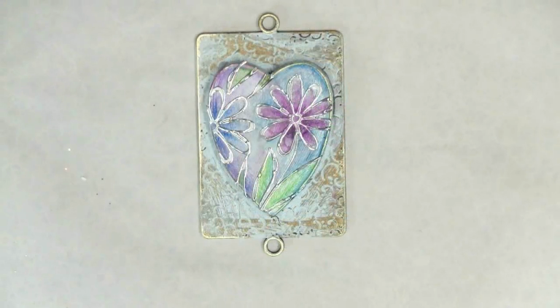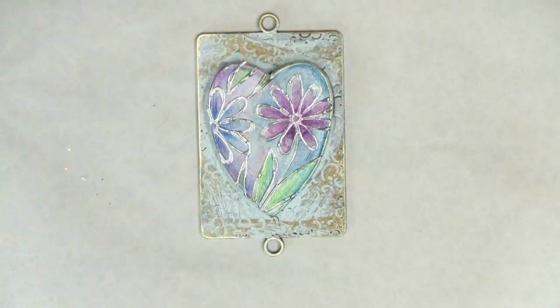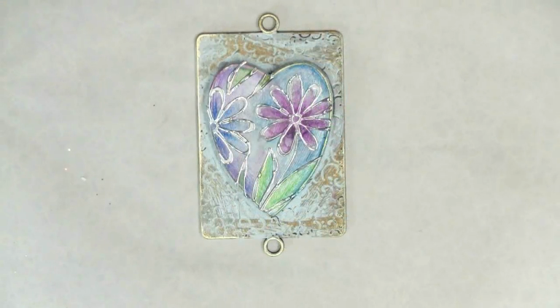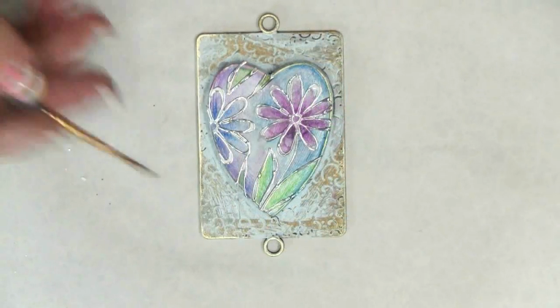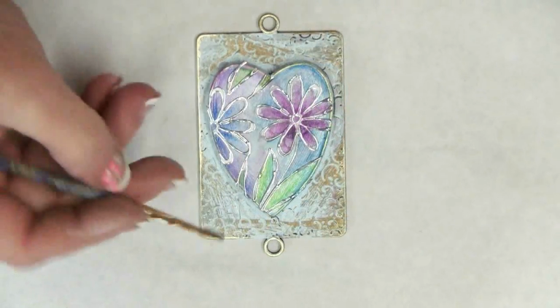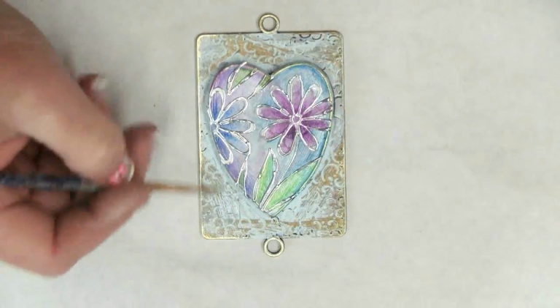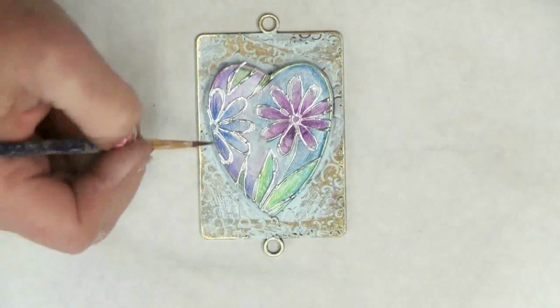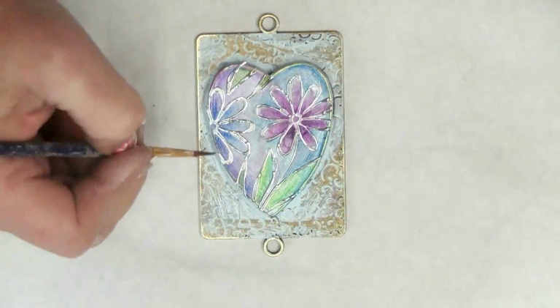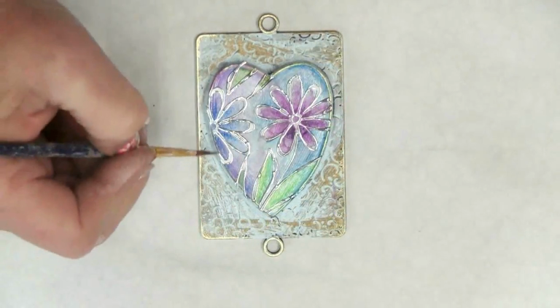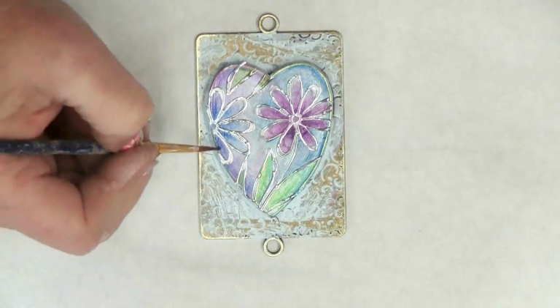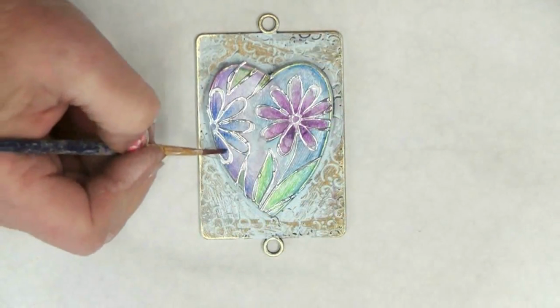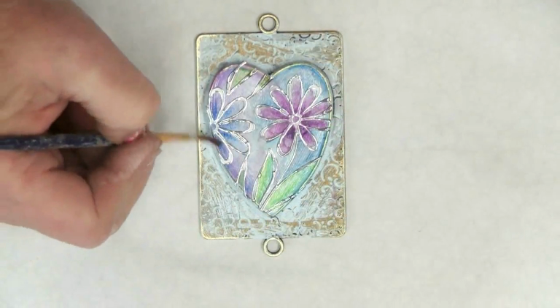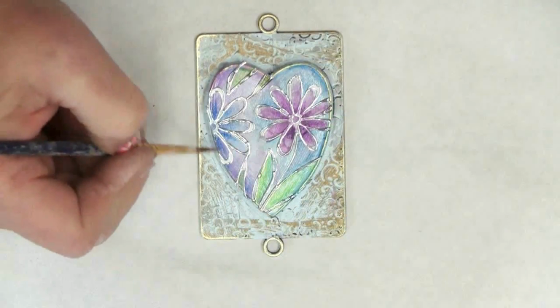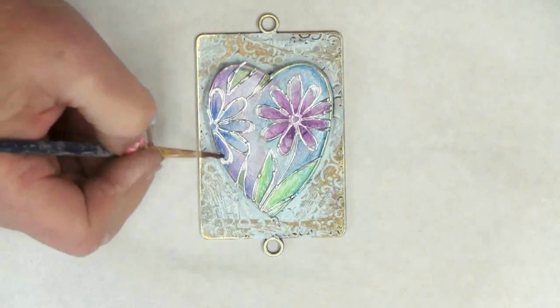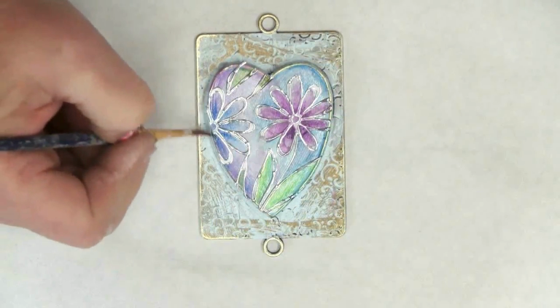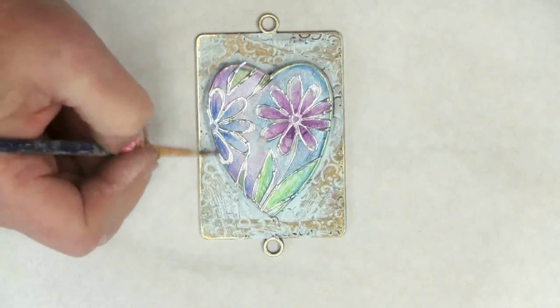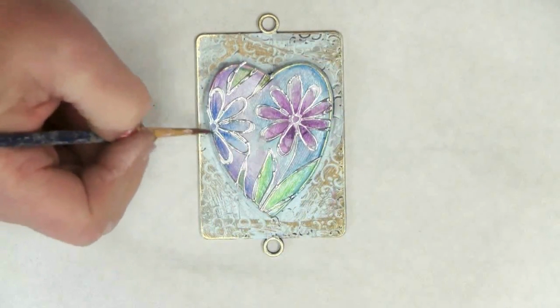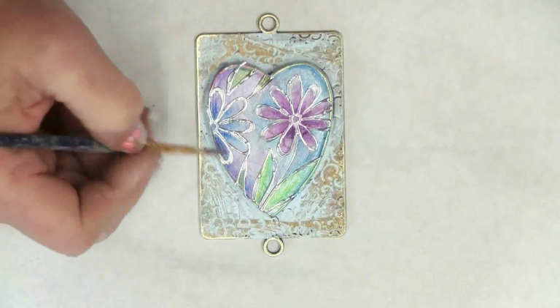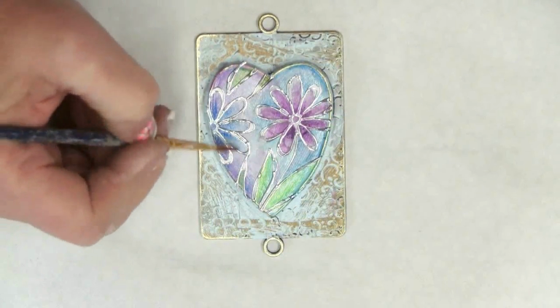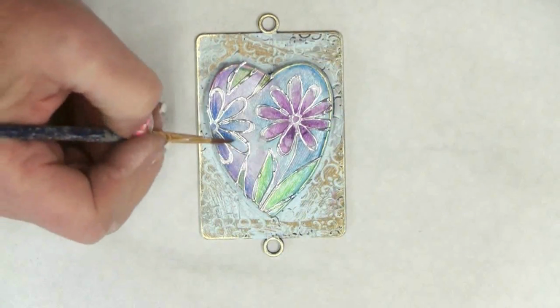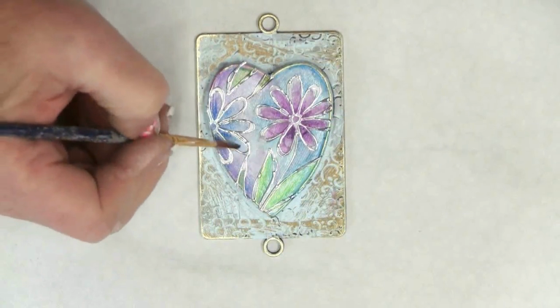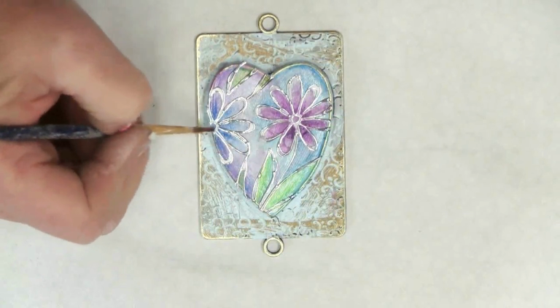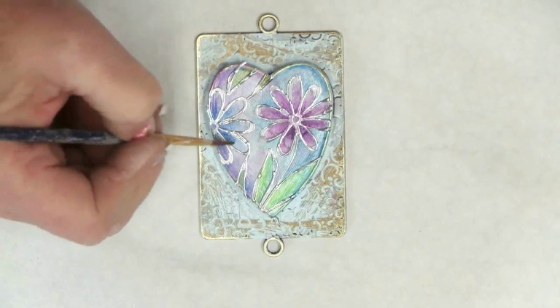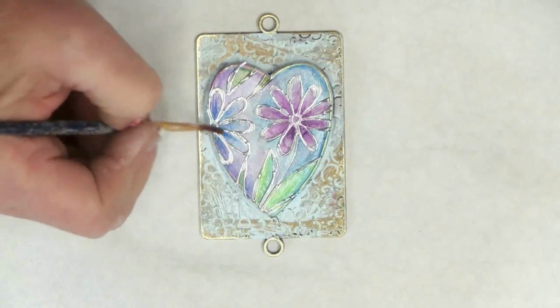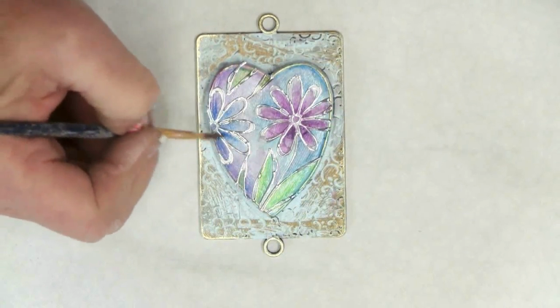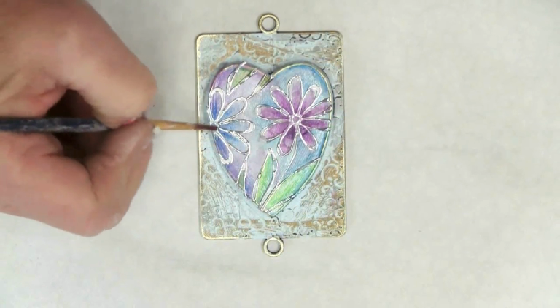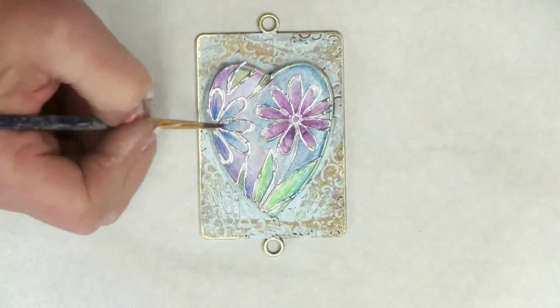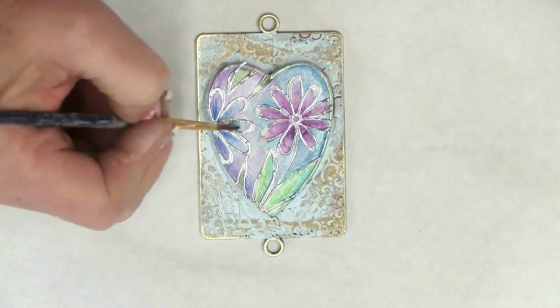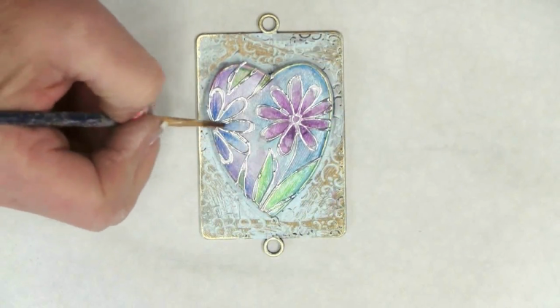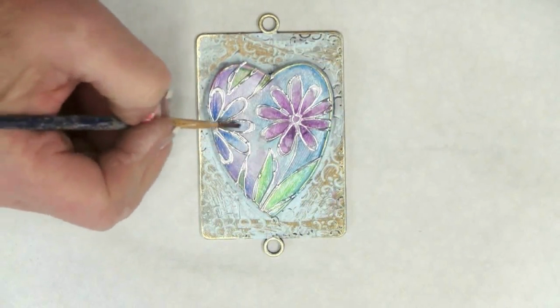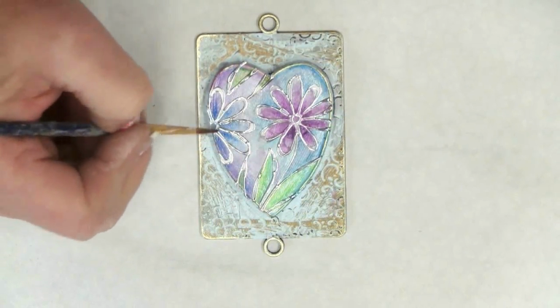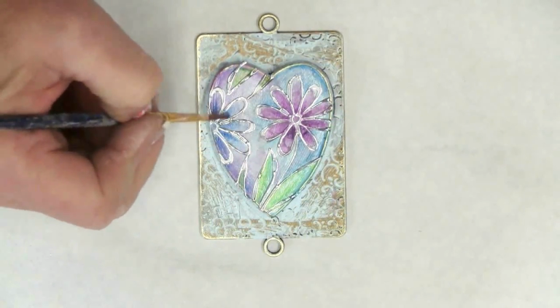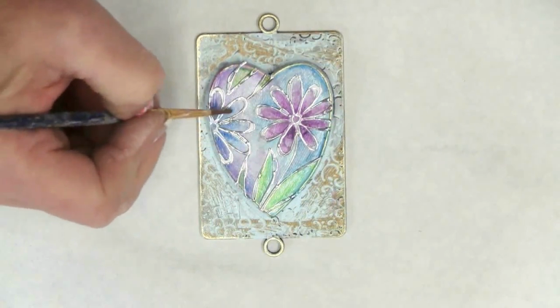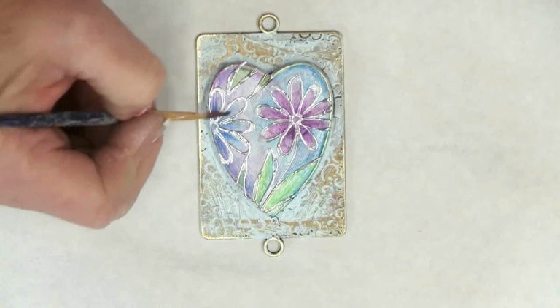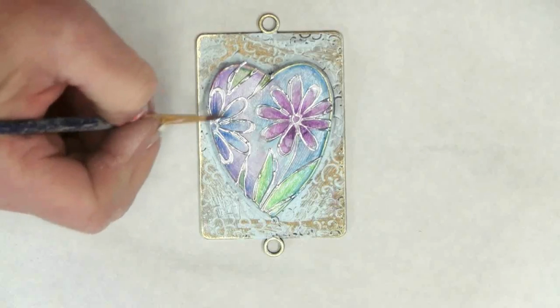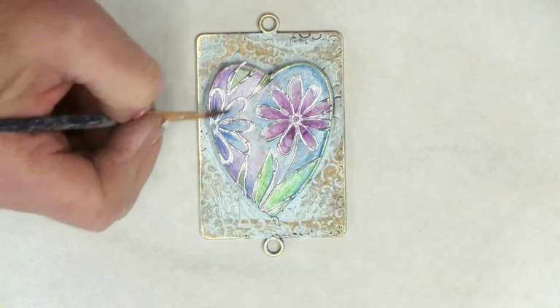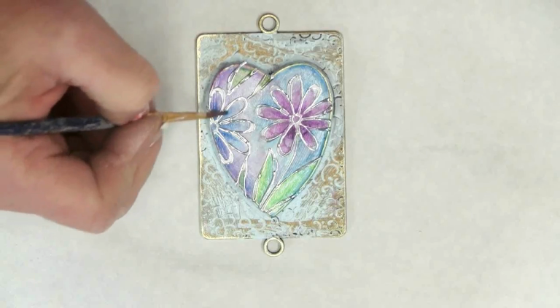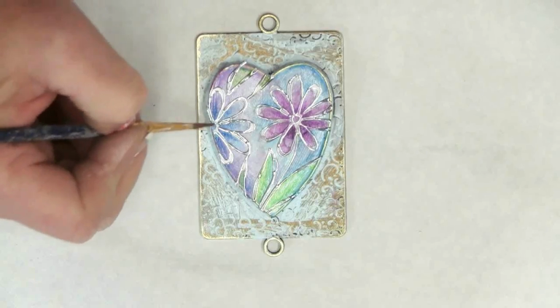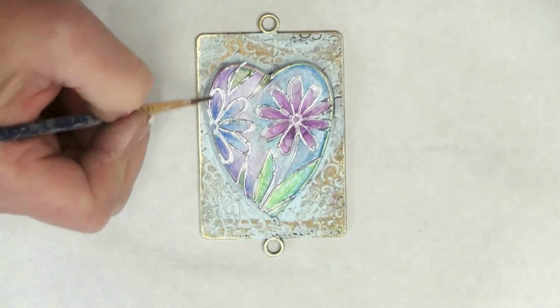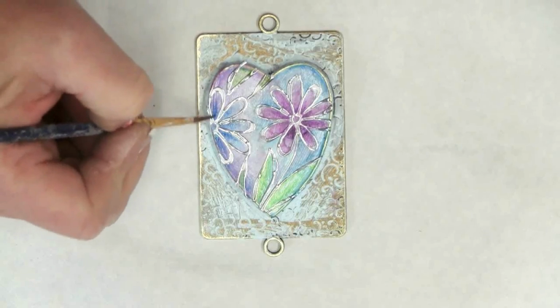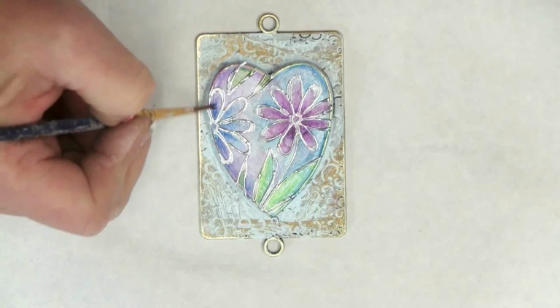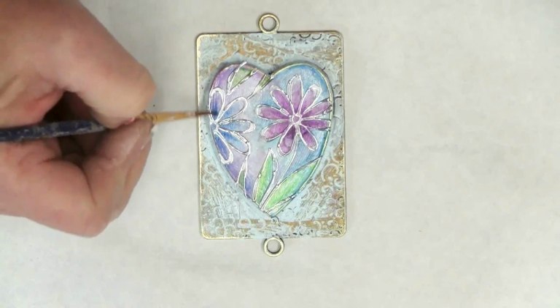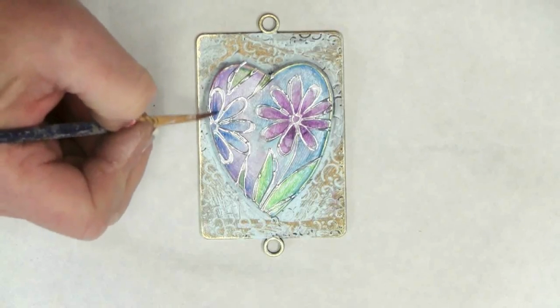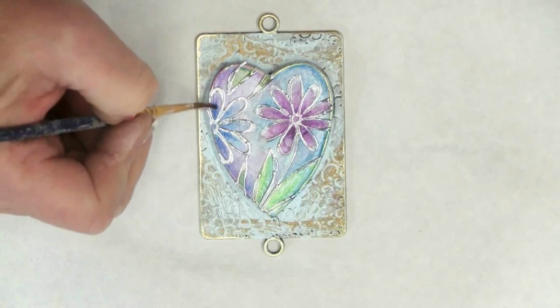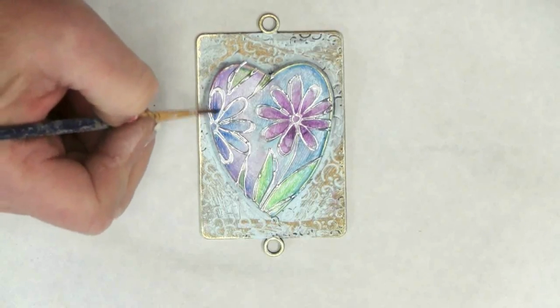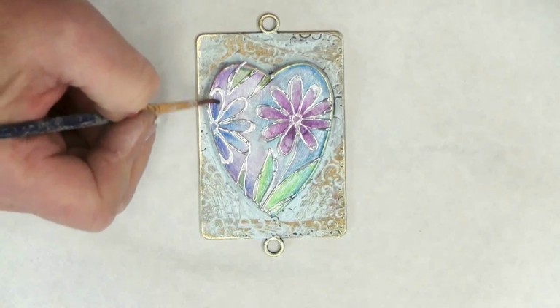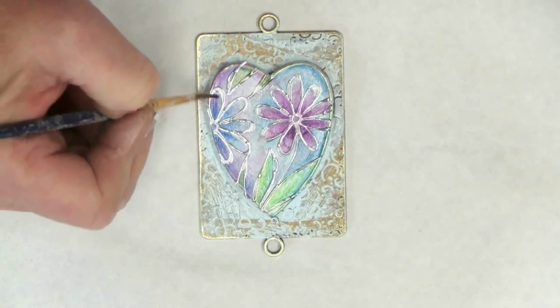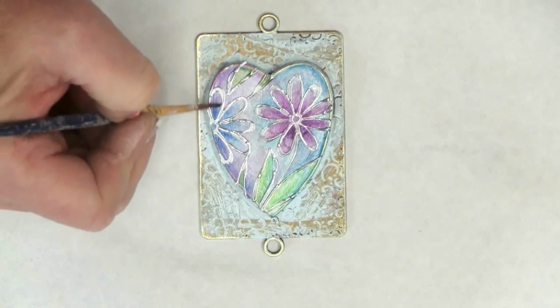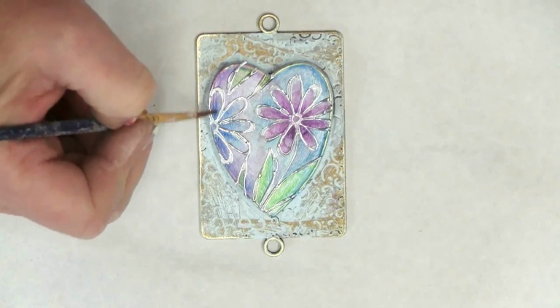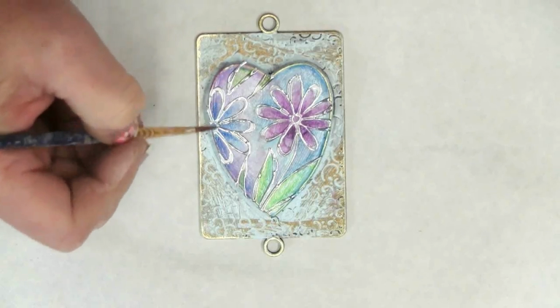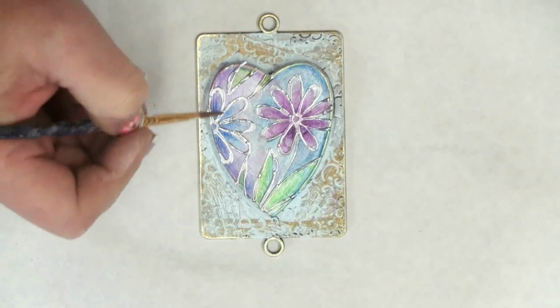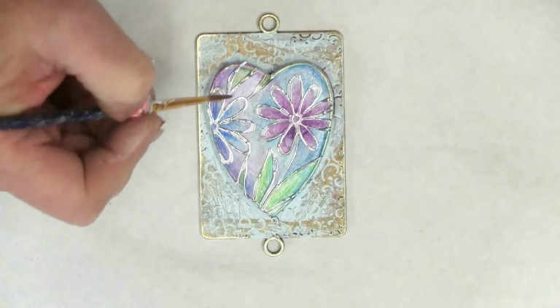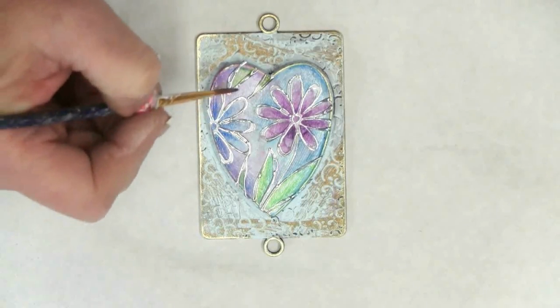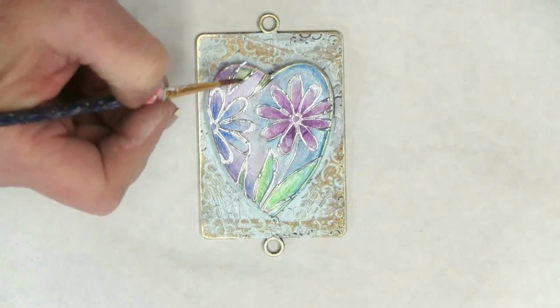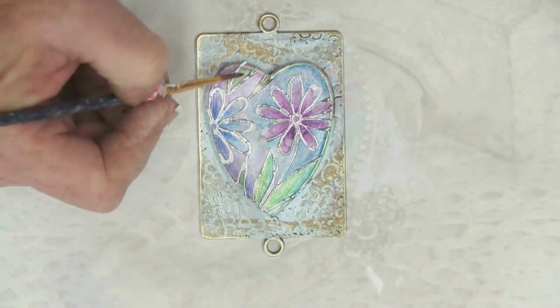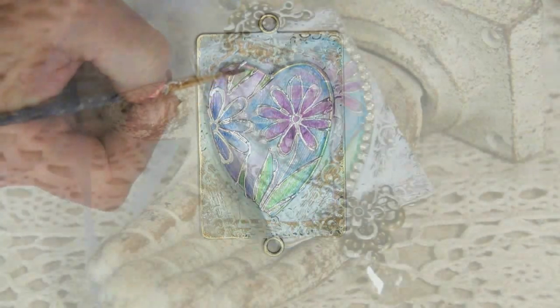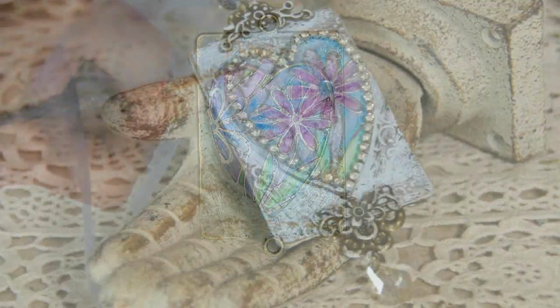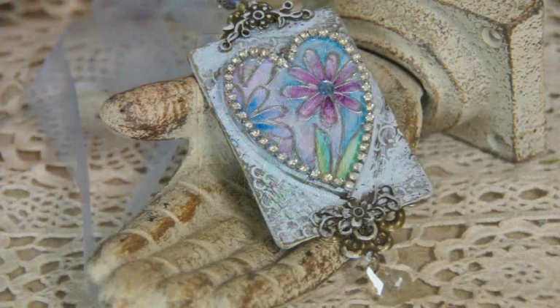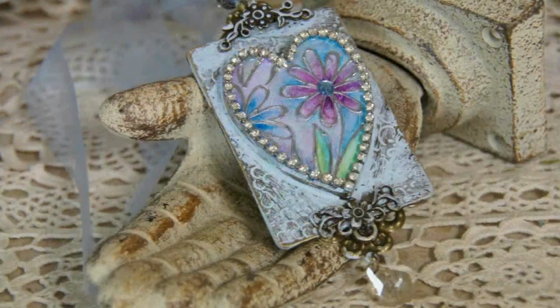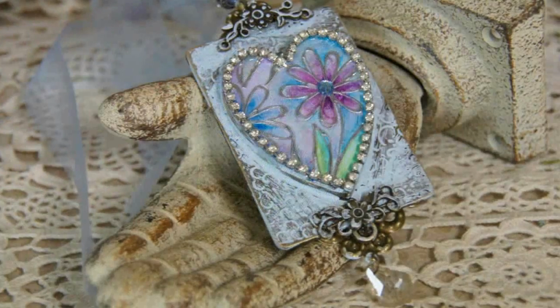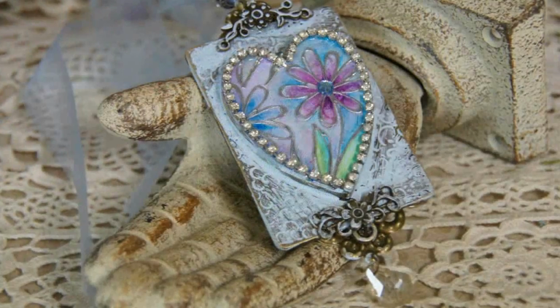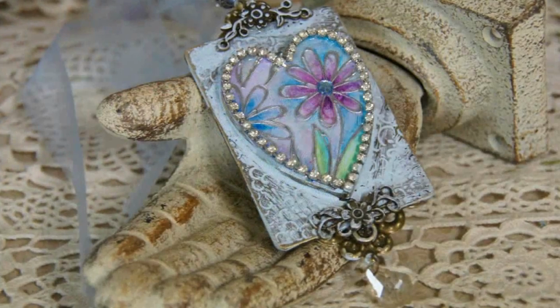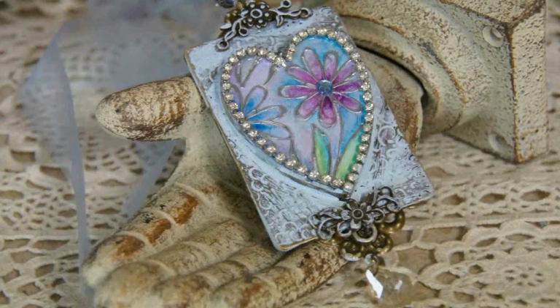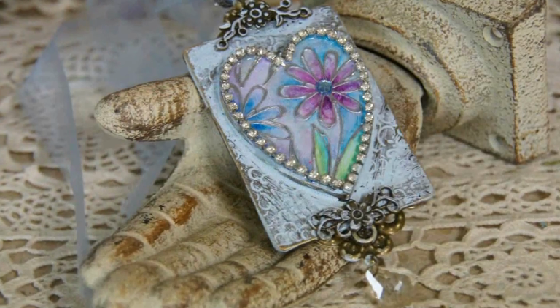Continue adding color and filling in. I've even added a little bit of color around the border of the heart.